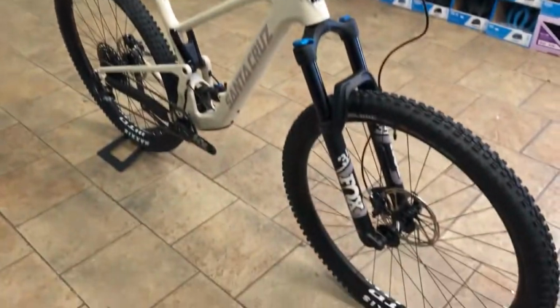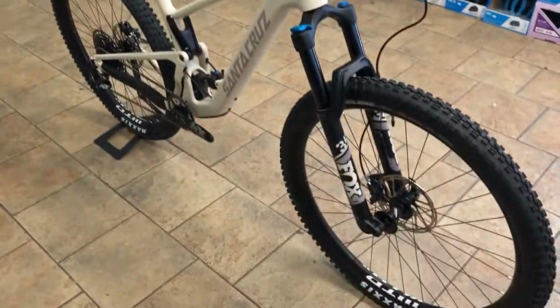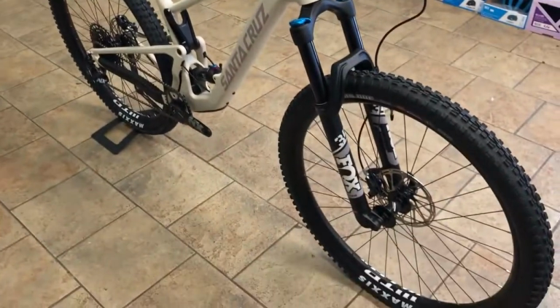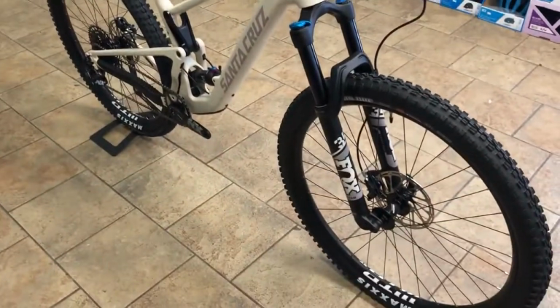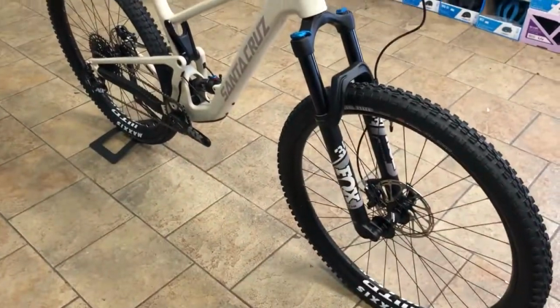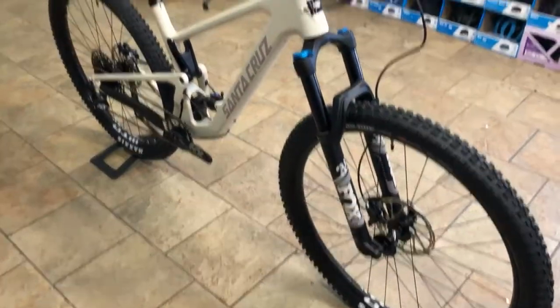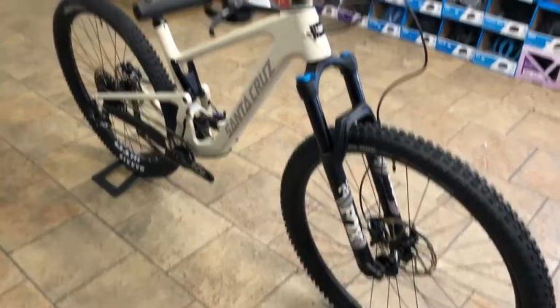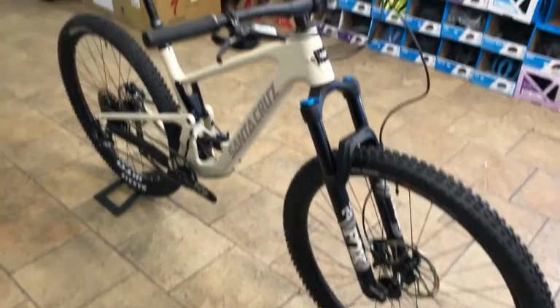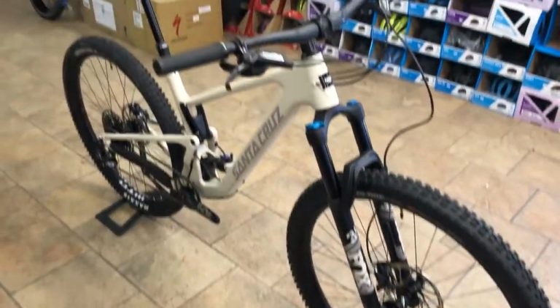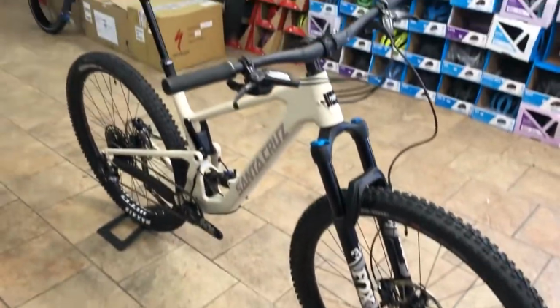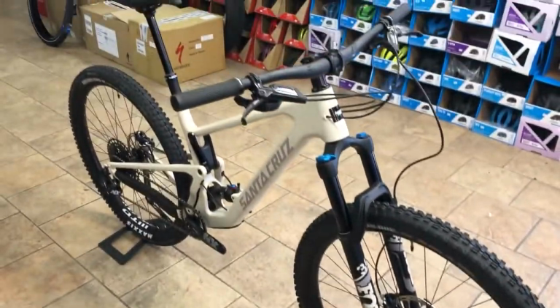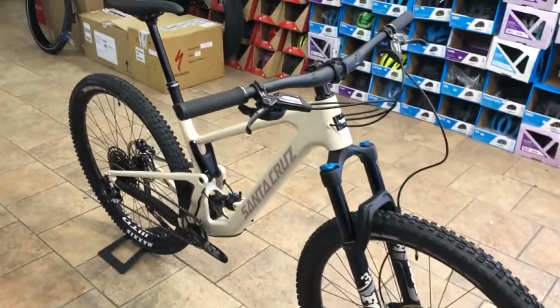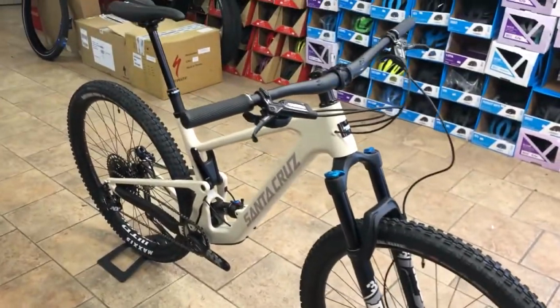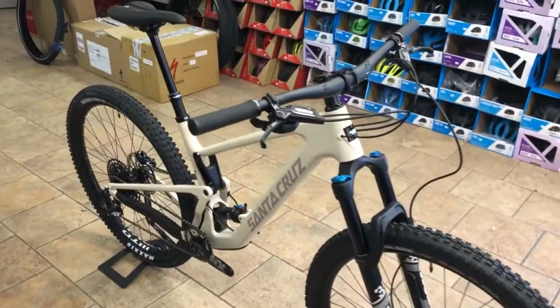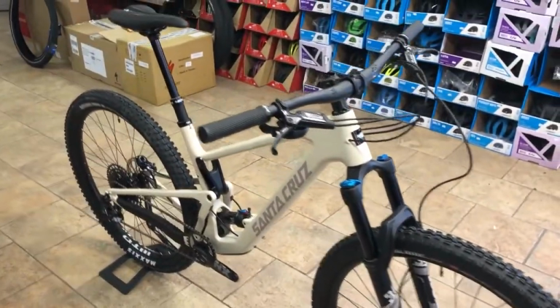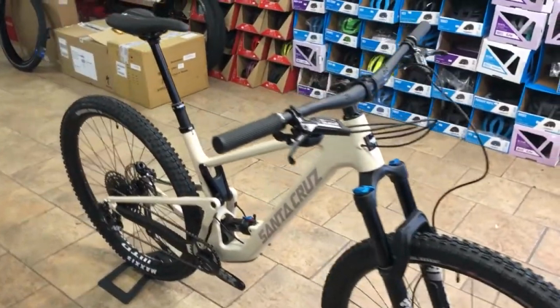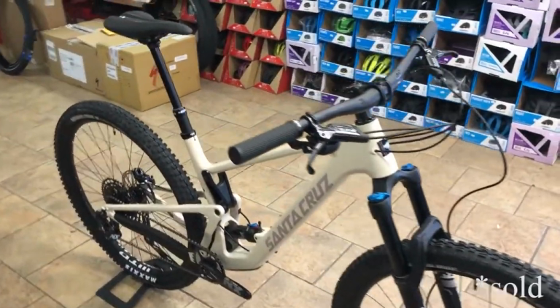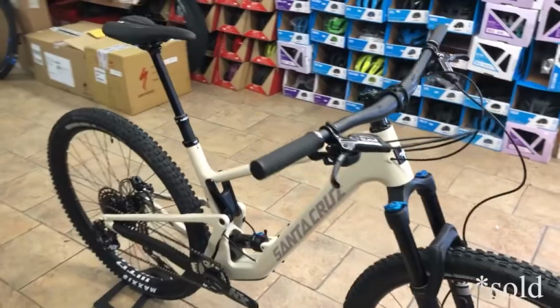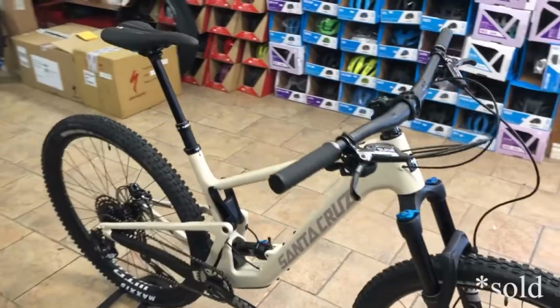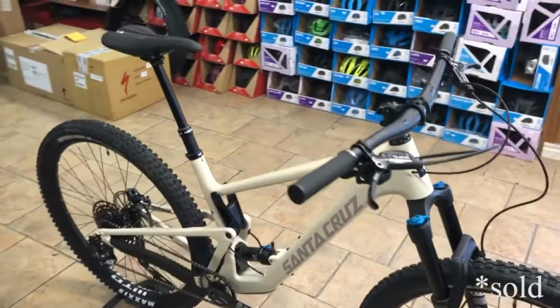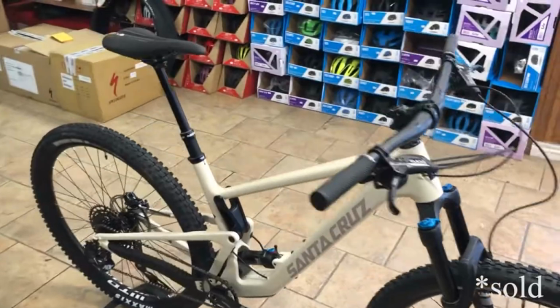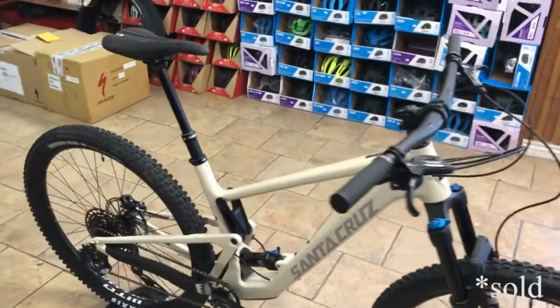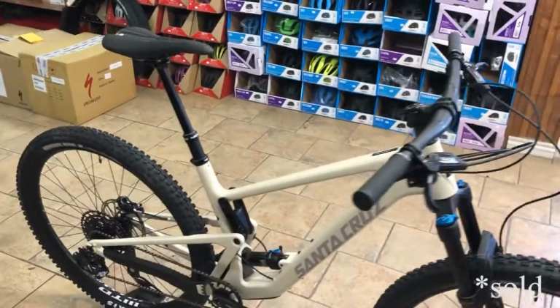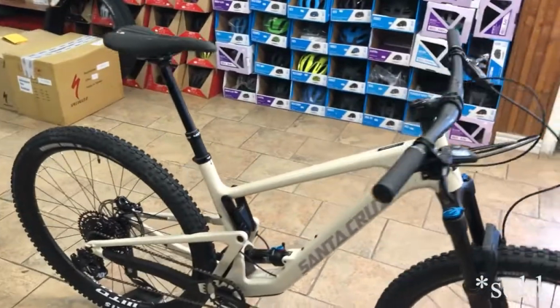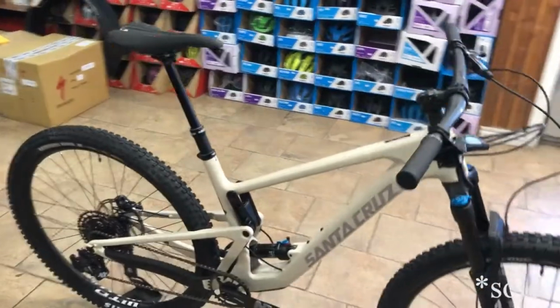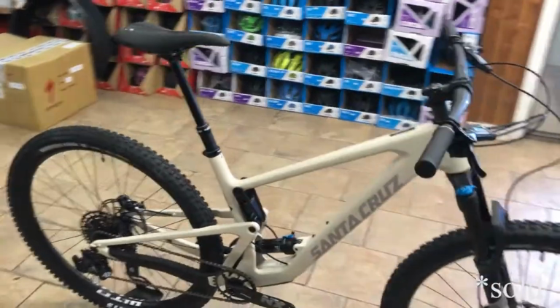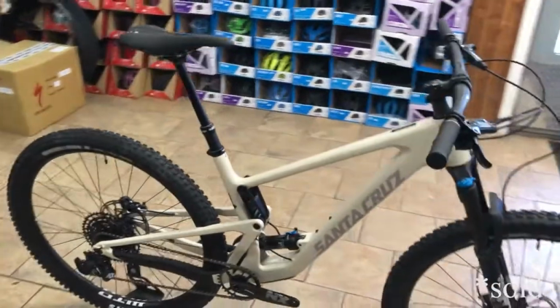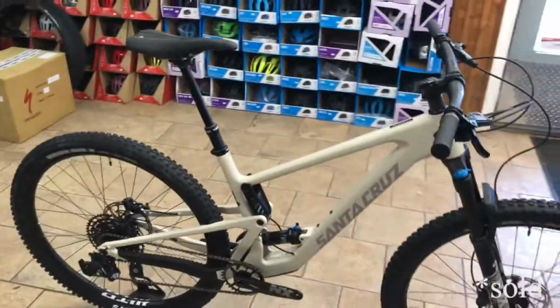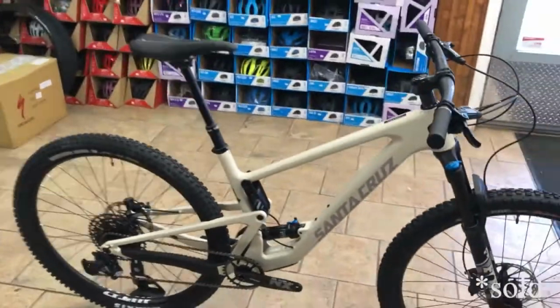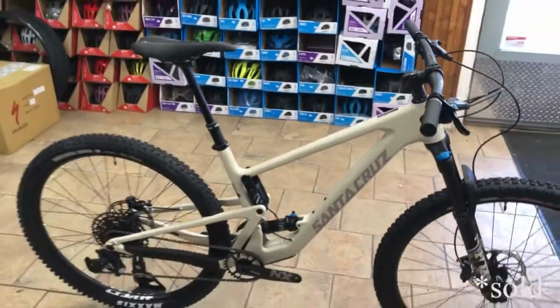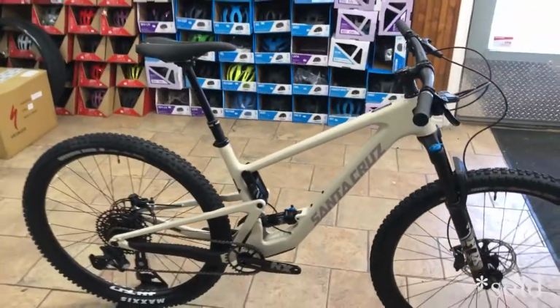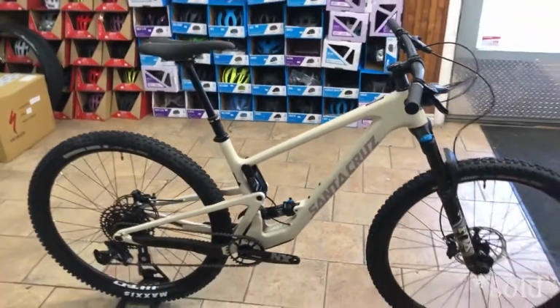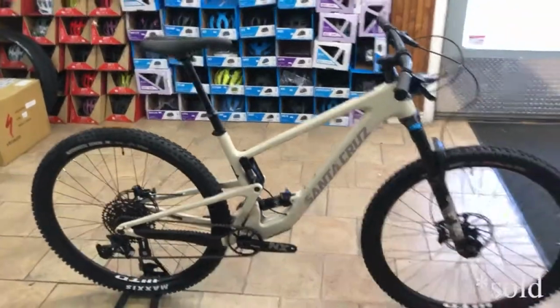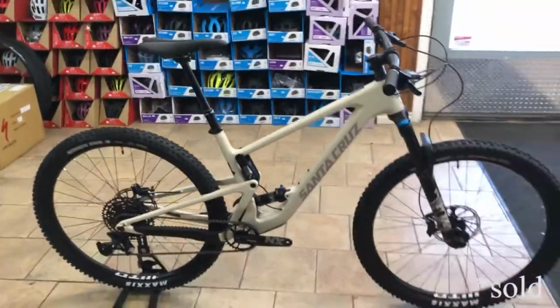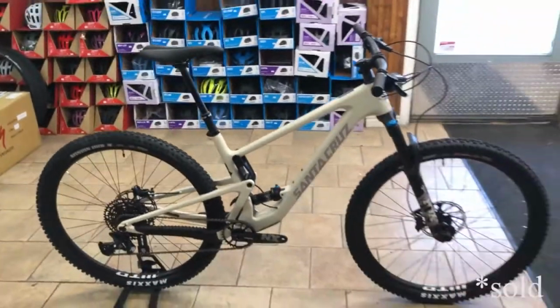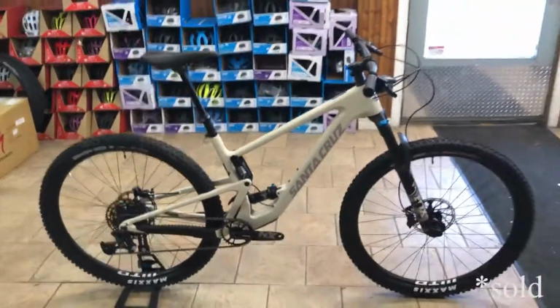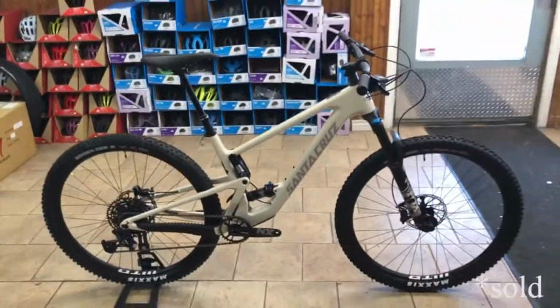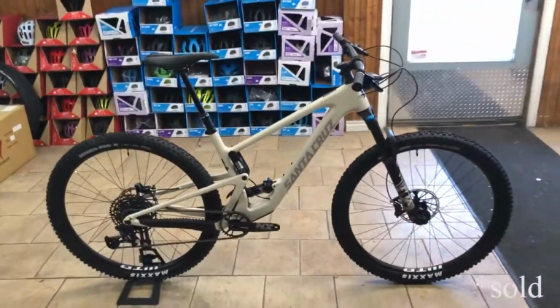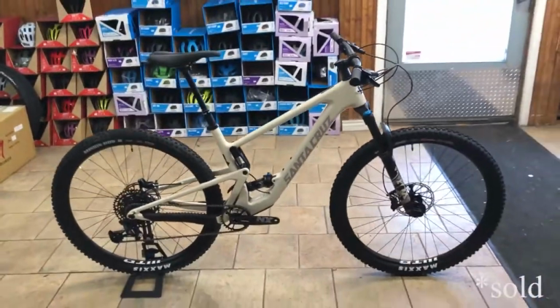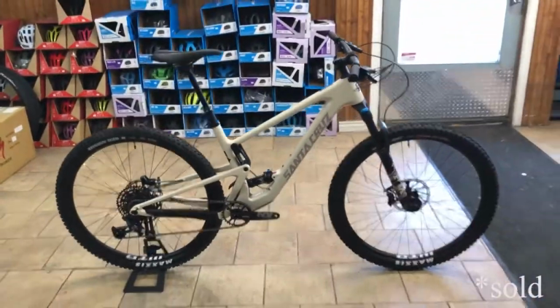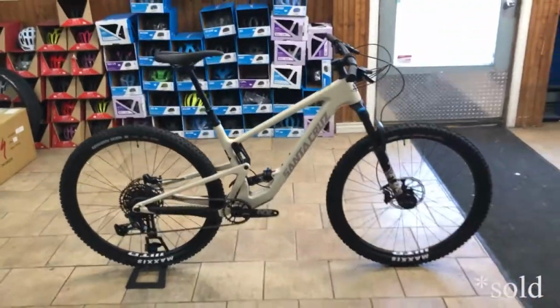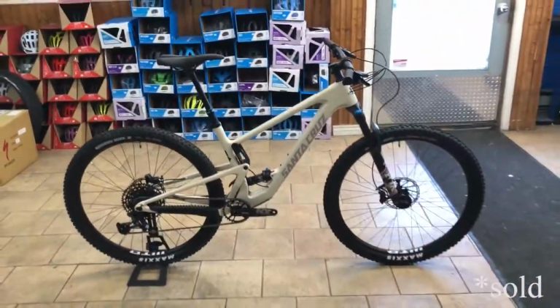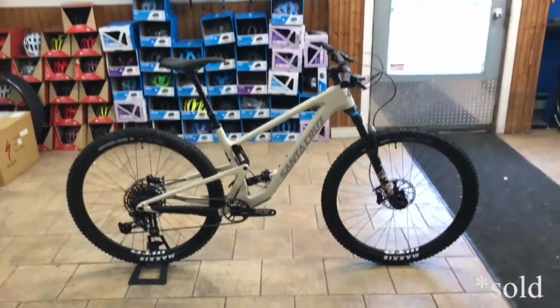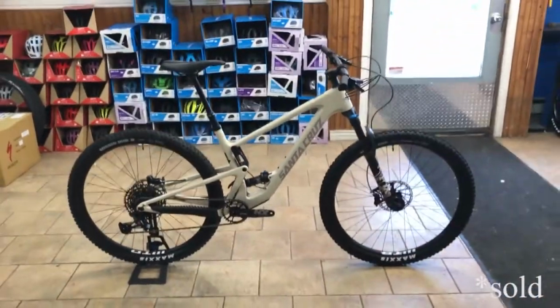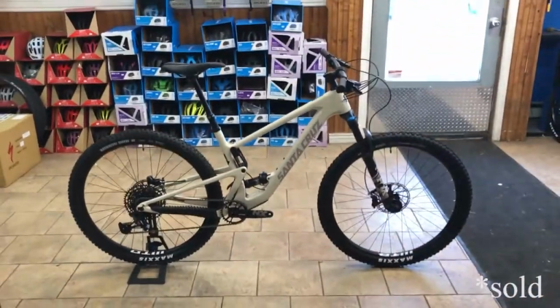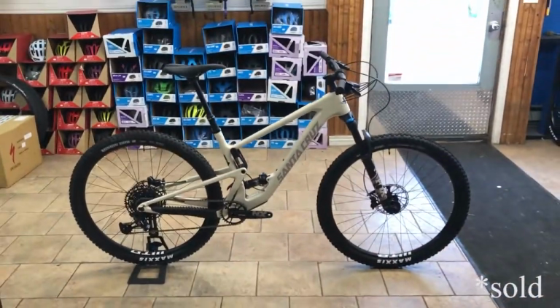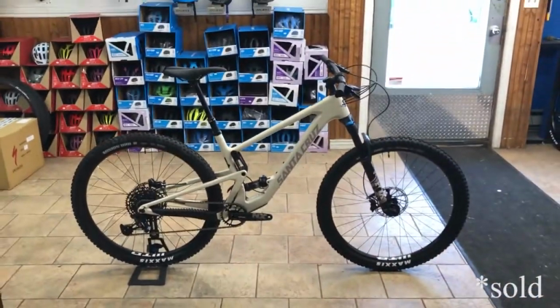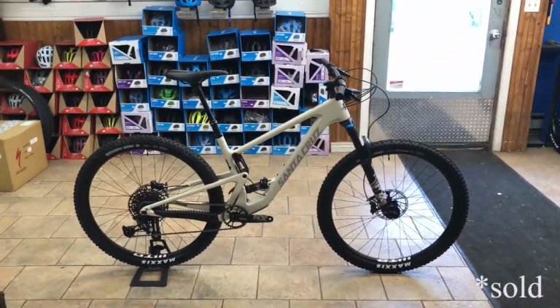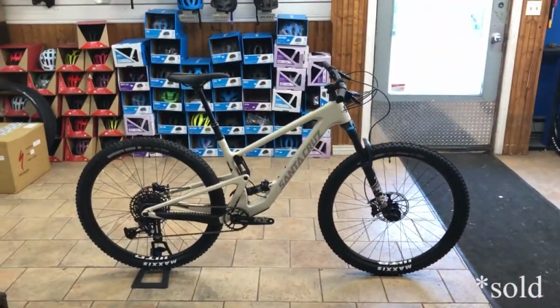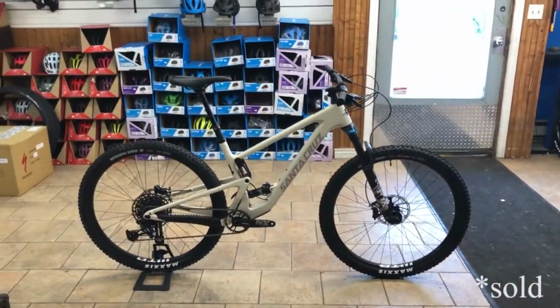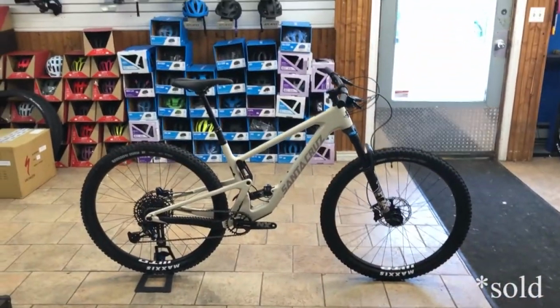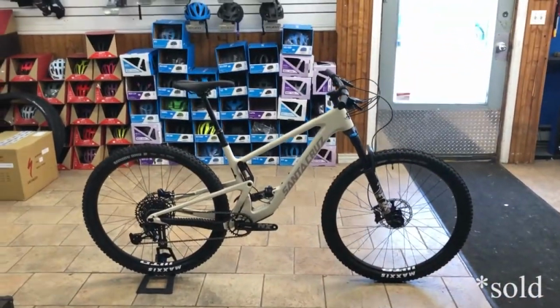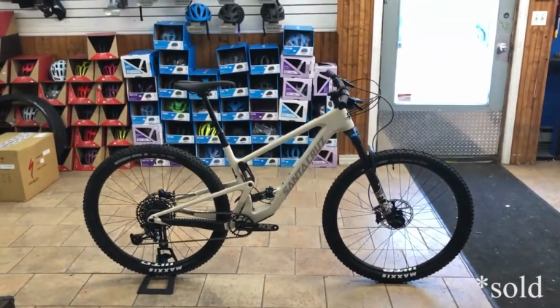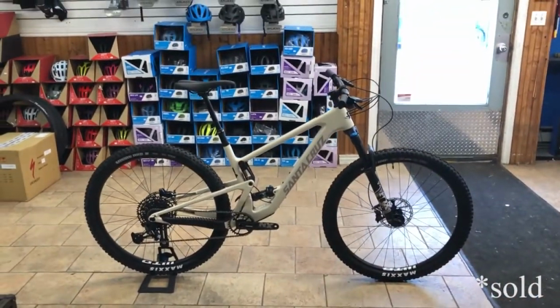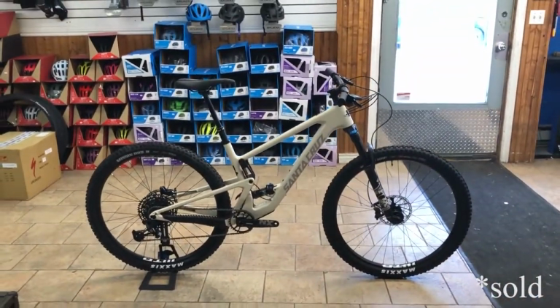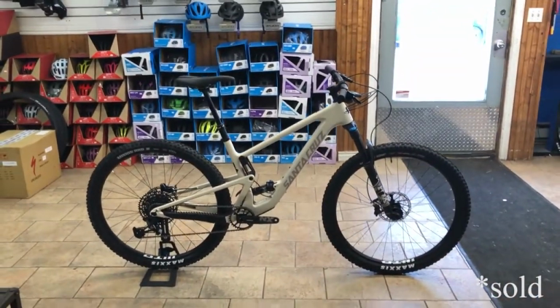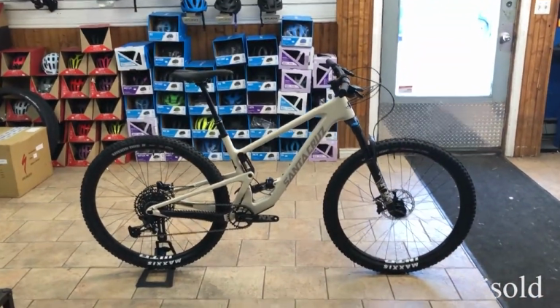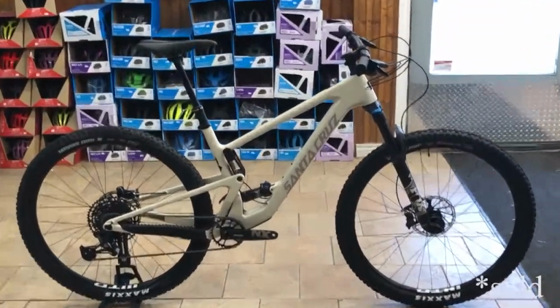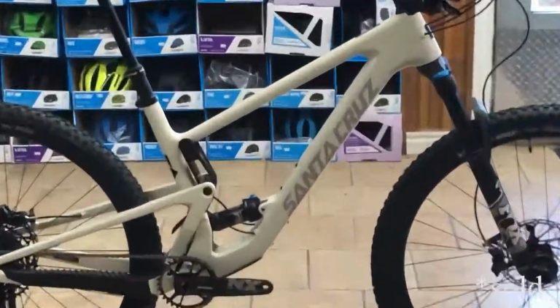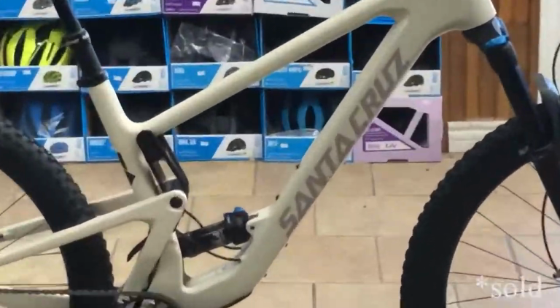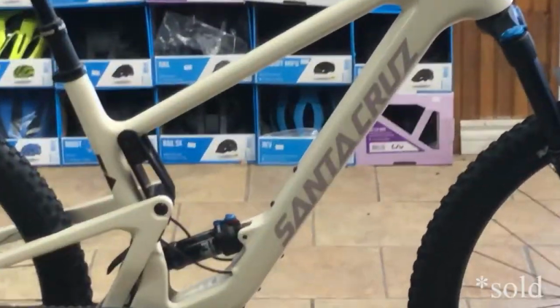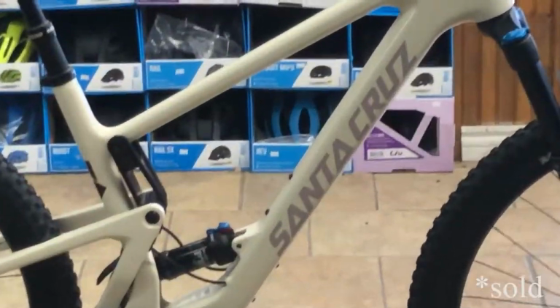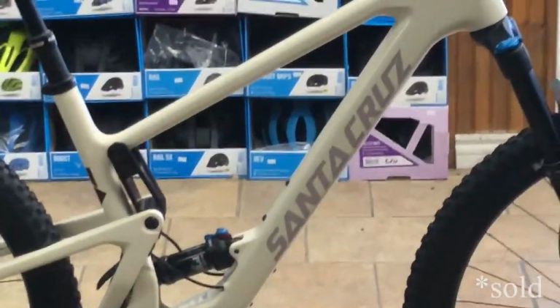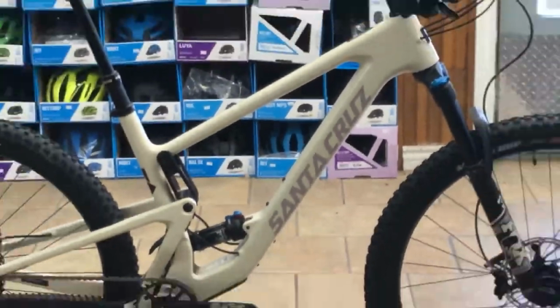This lovely bike could be yours. Of course, as you know, the bike industry is out of bikes, but look, we got one.